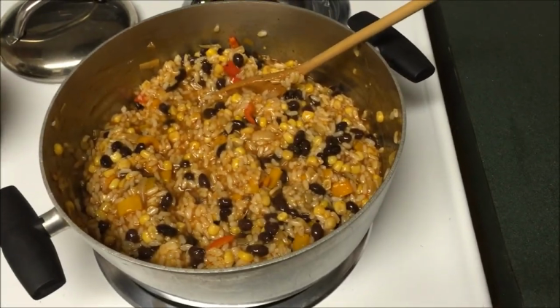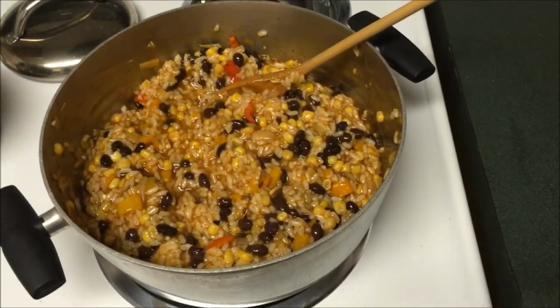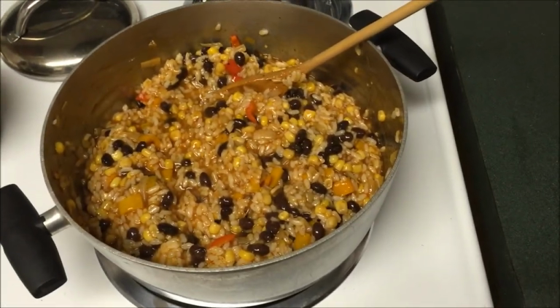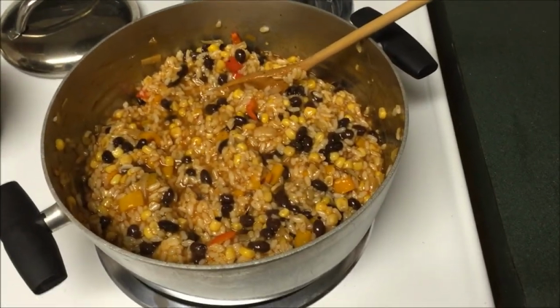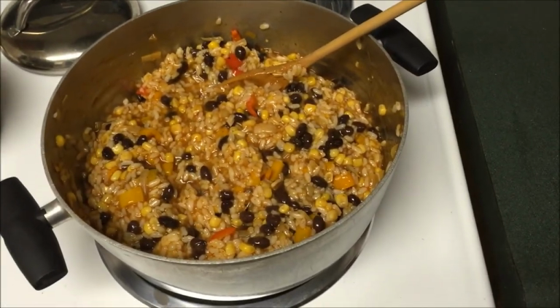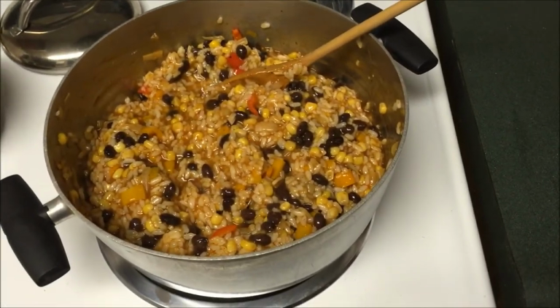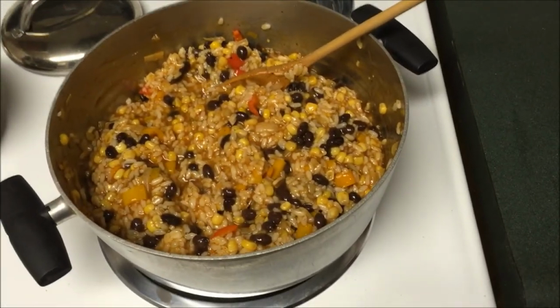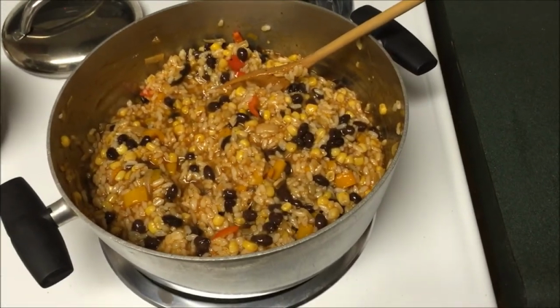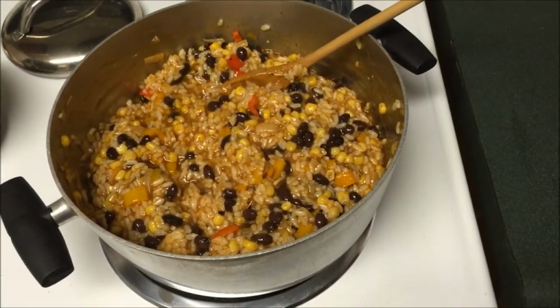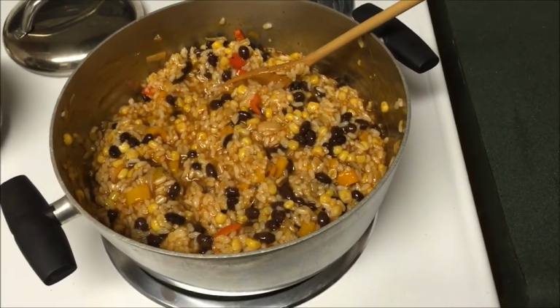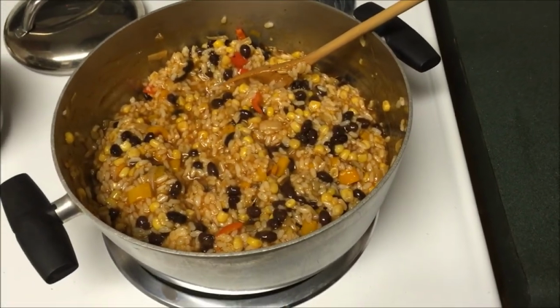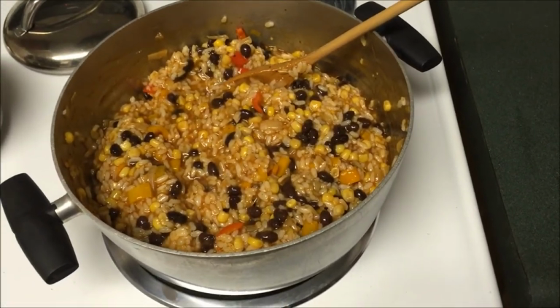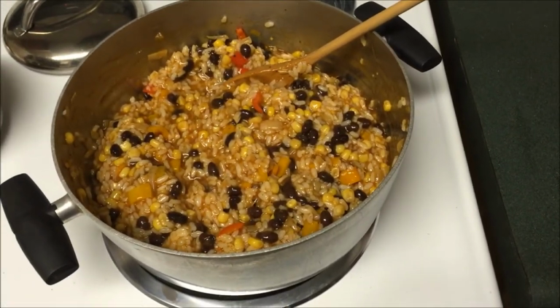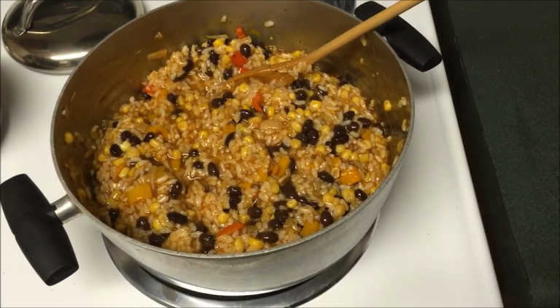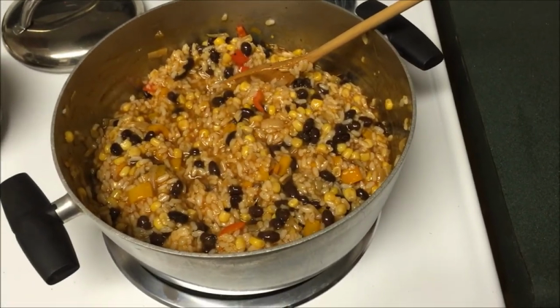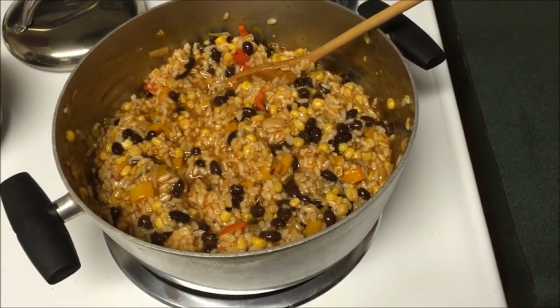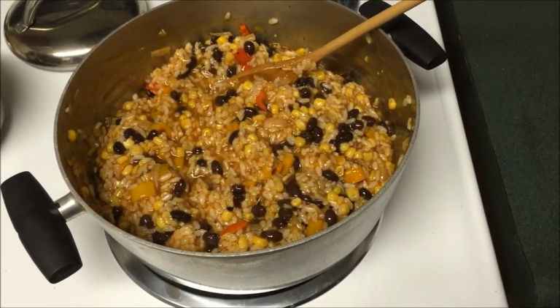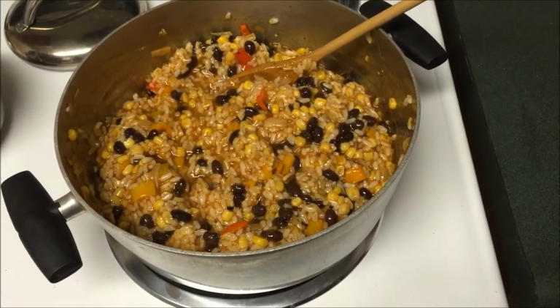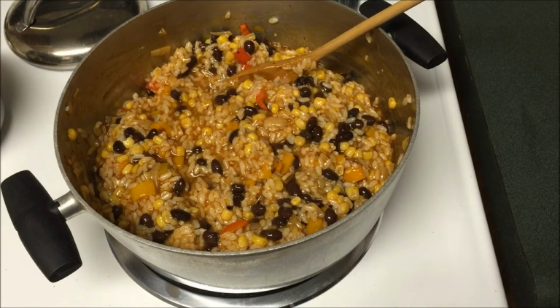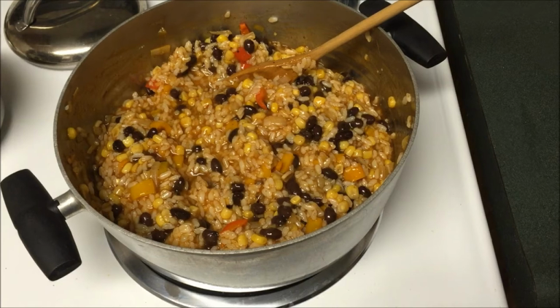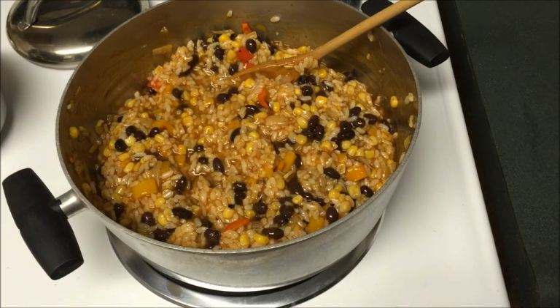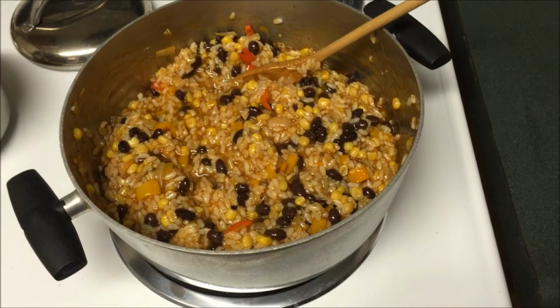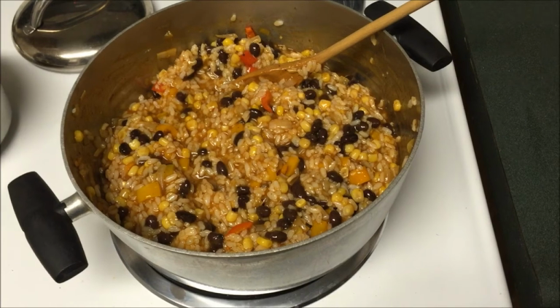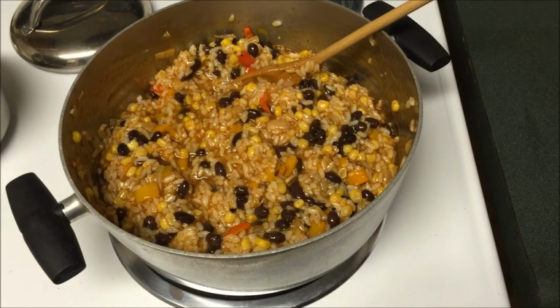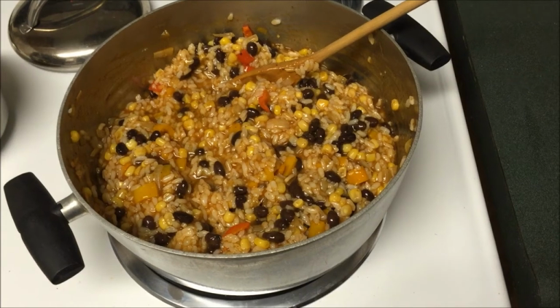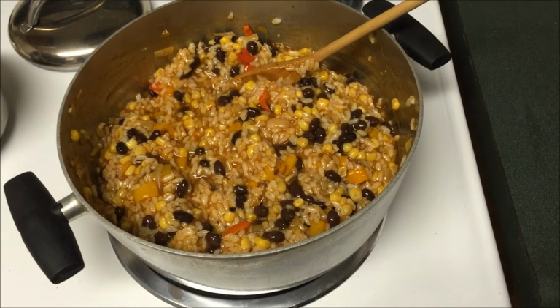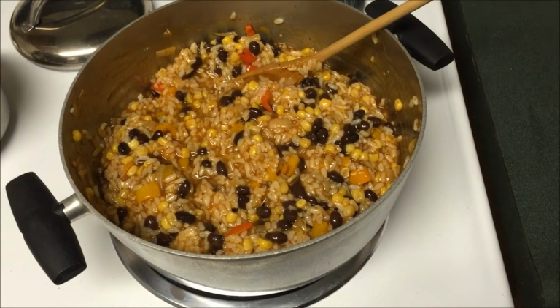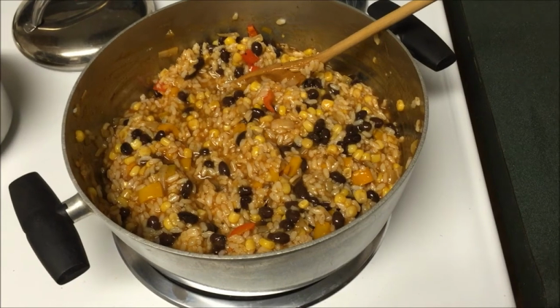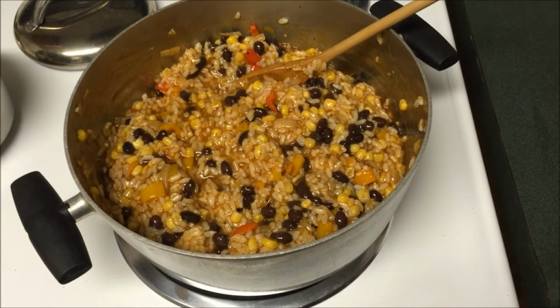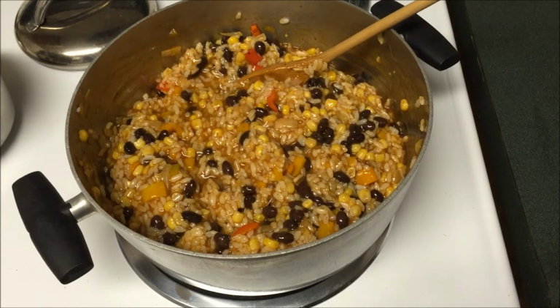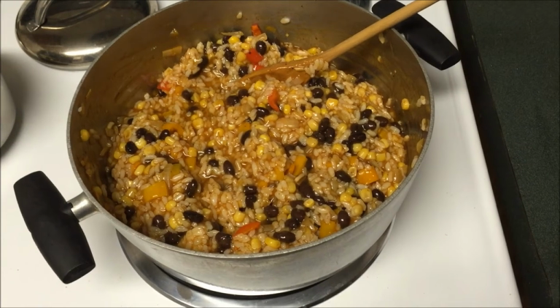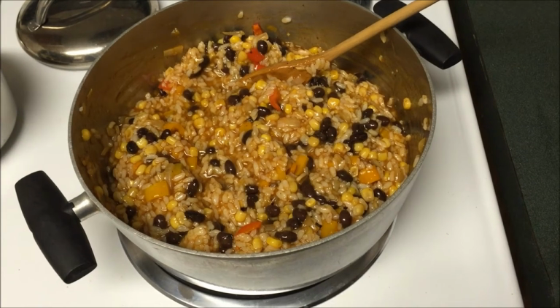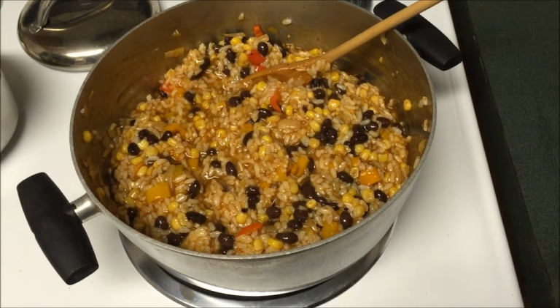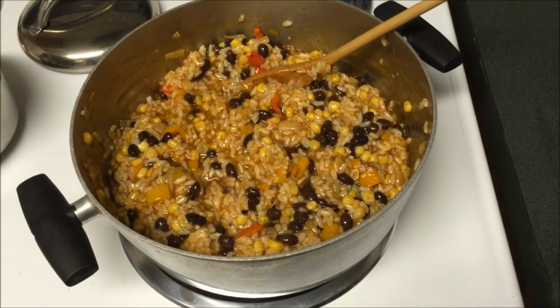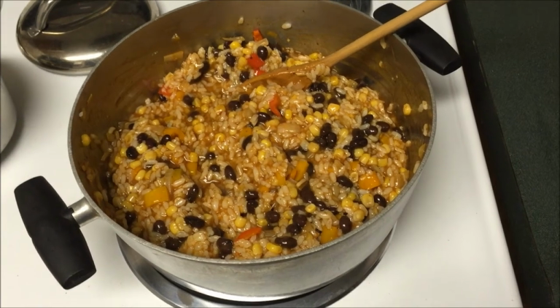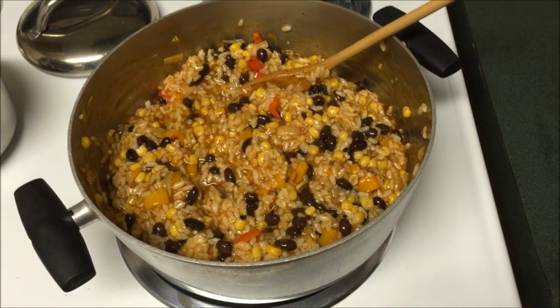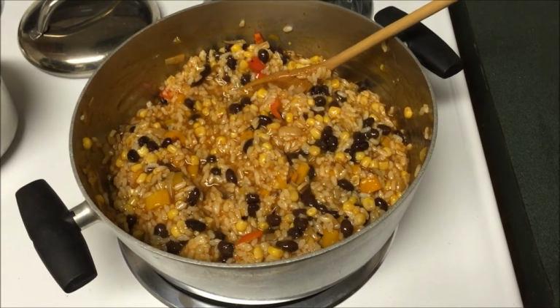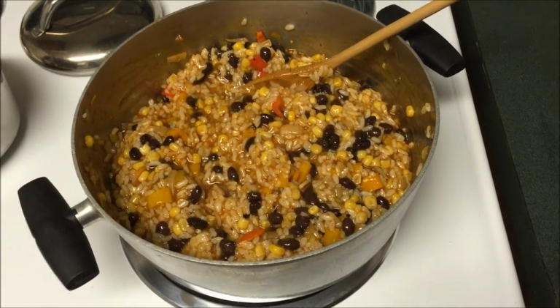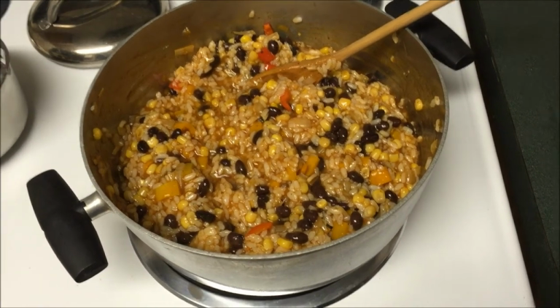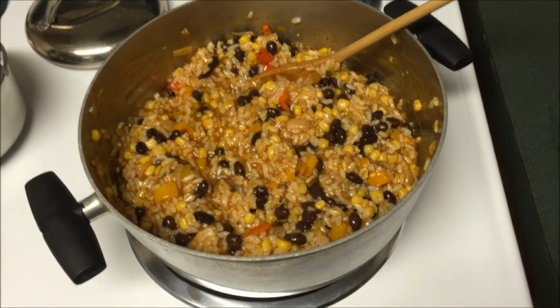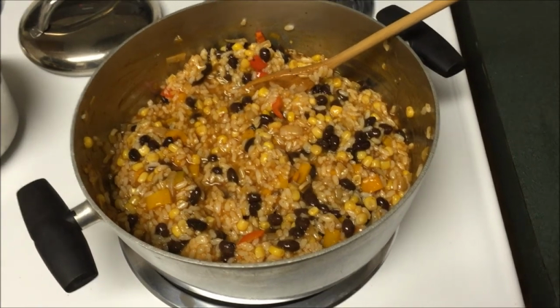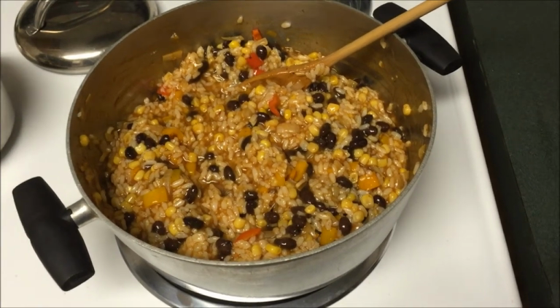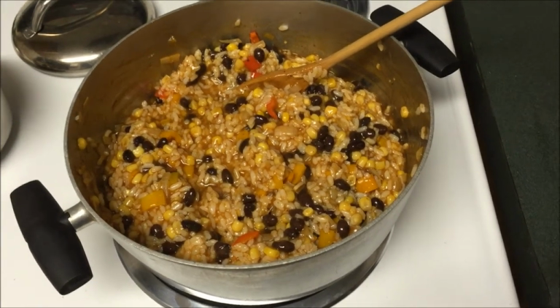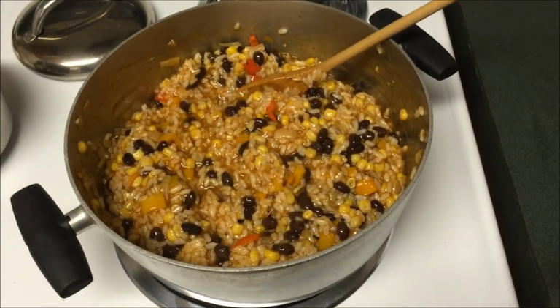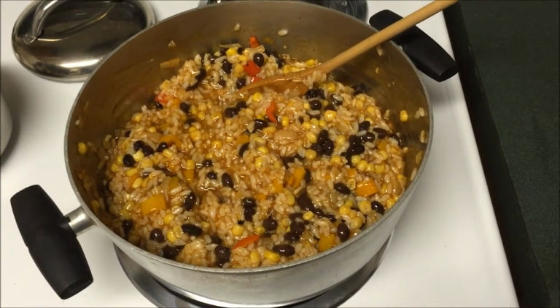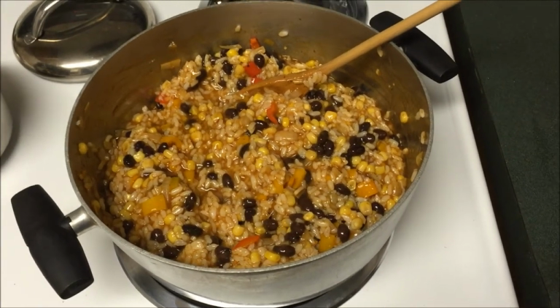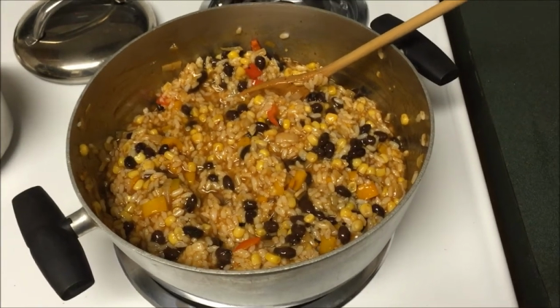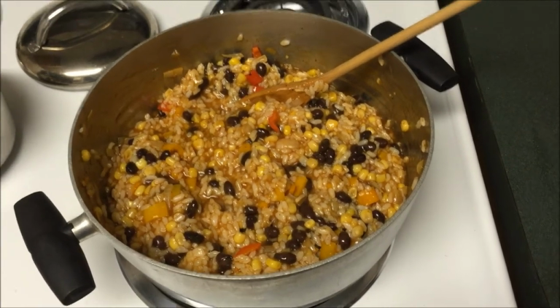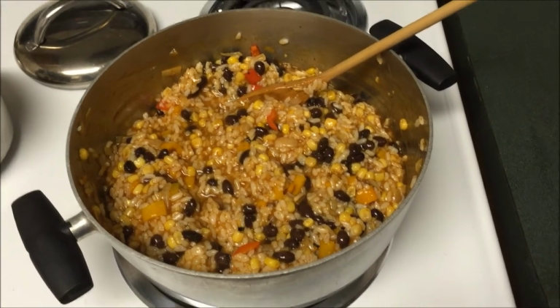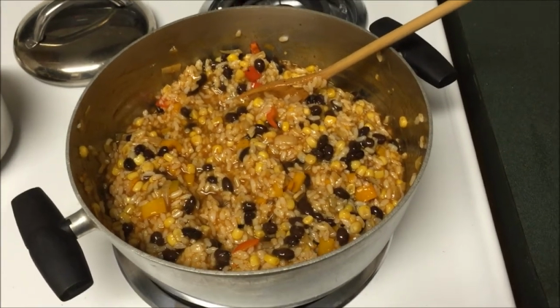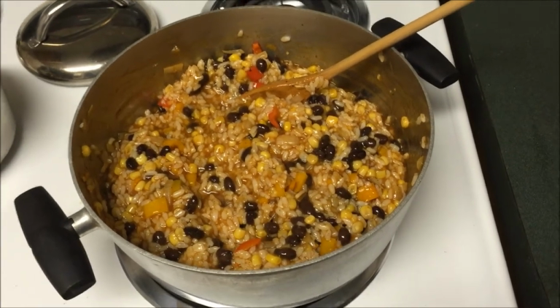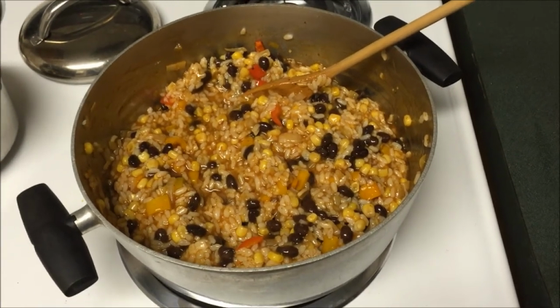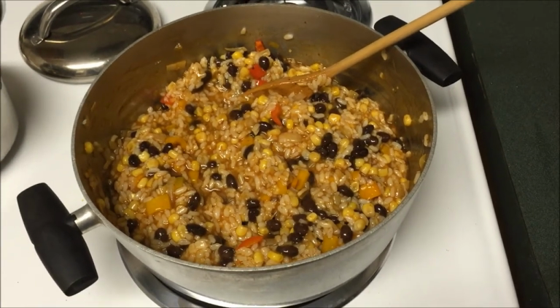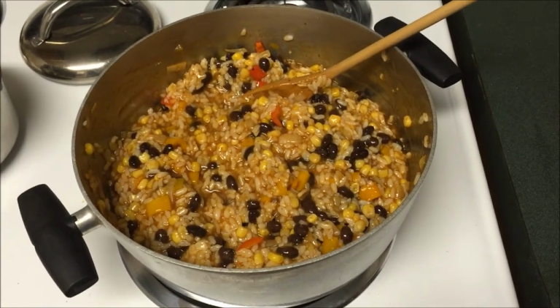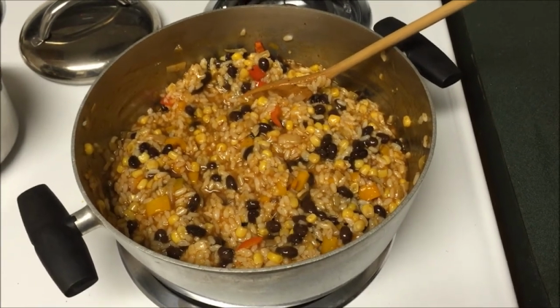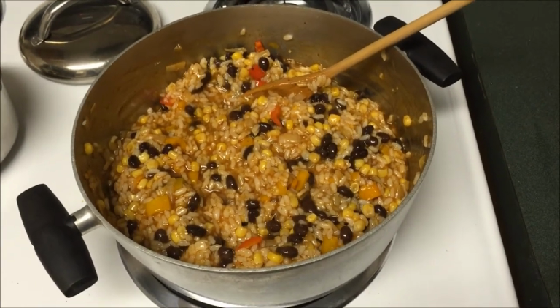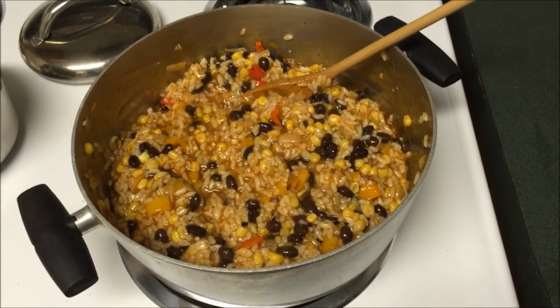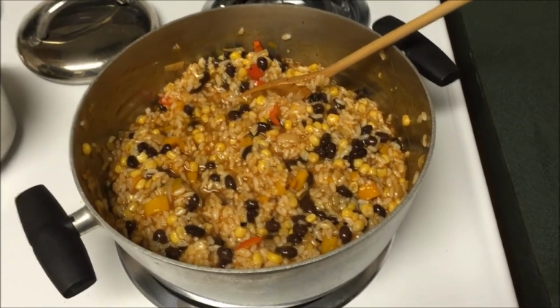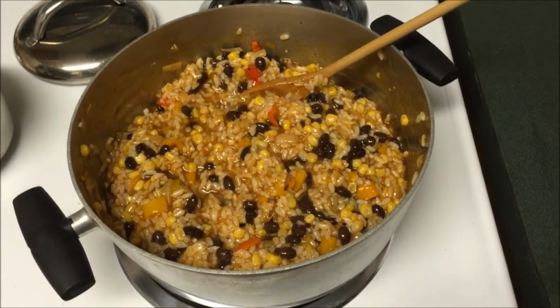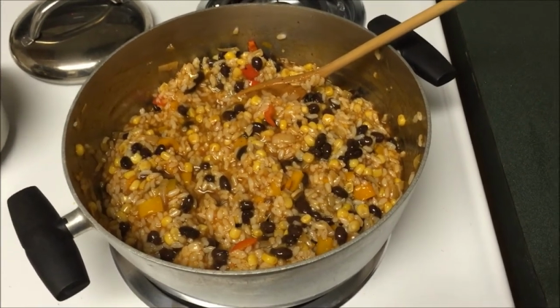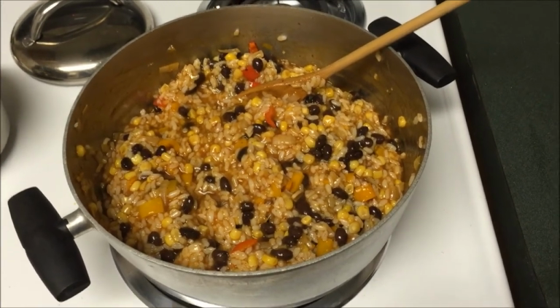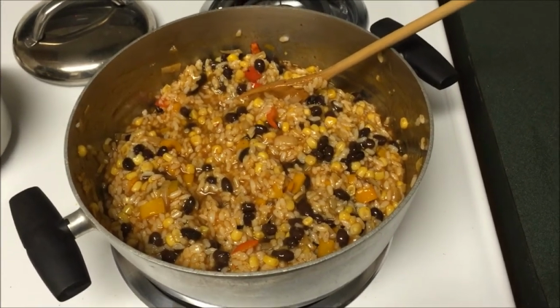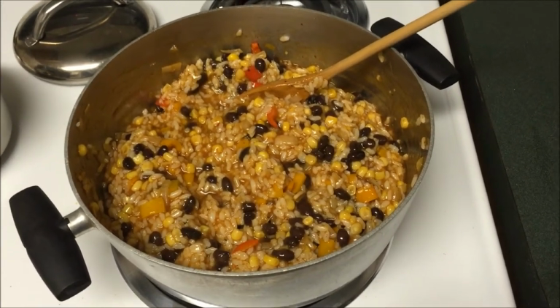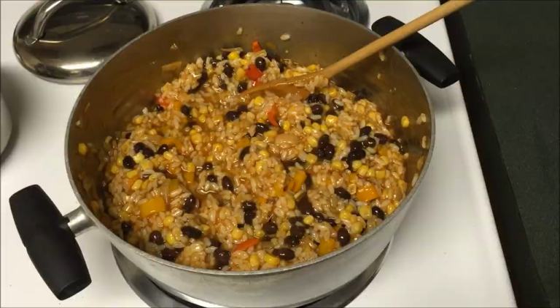I'm just going to leave this on the stove and let it cook like this — just let the flavors marry for about five minutes and then we're on to our last step.